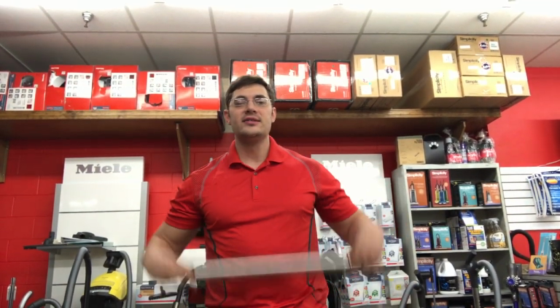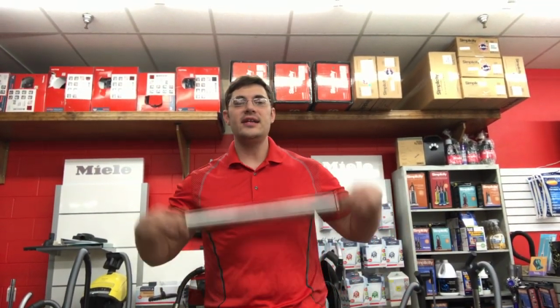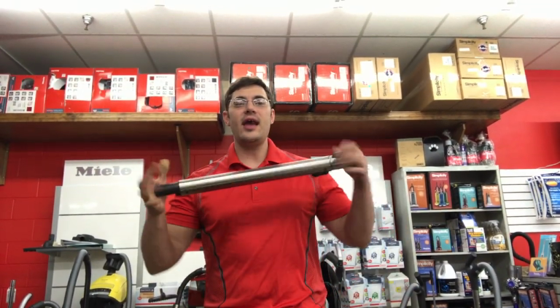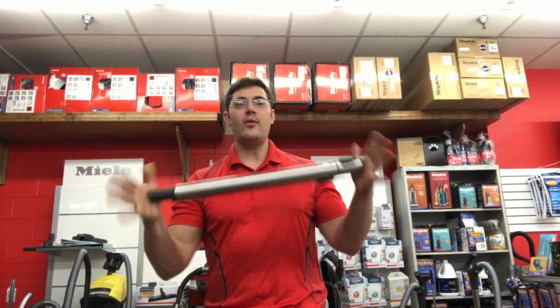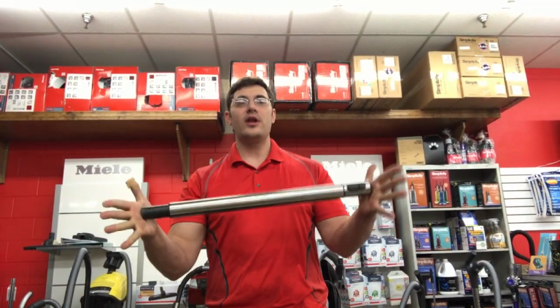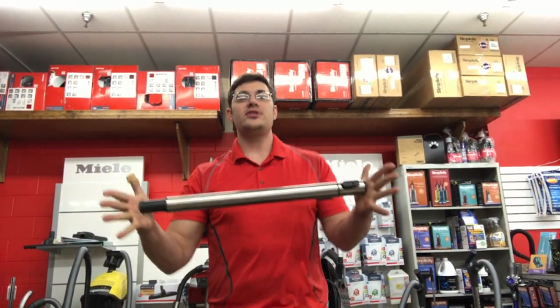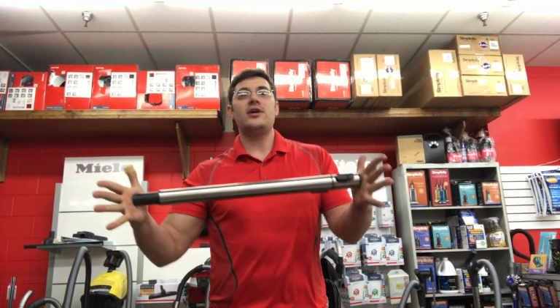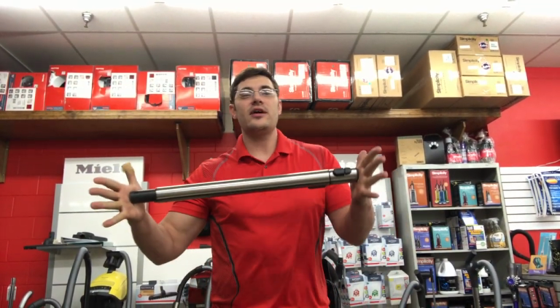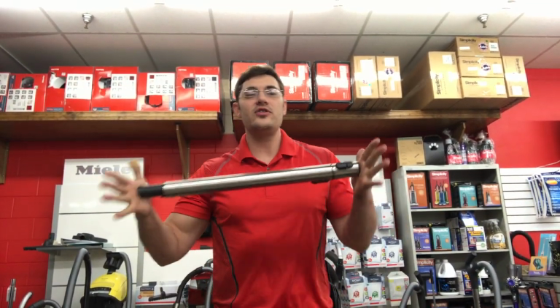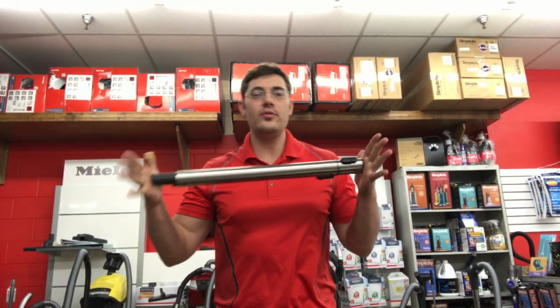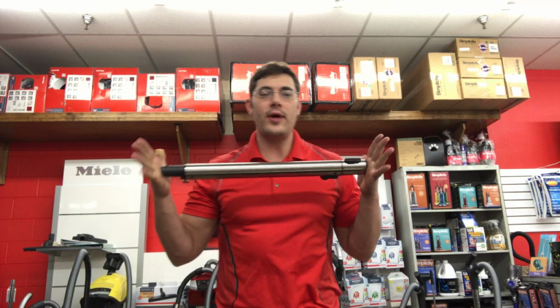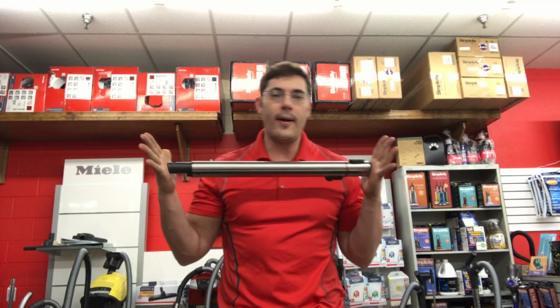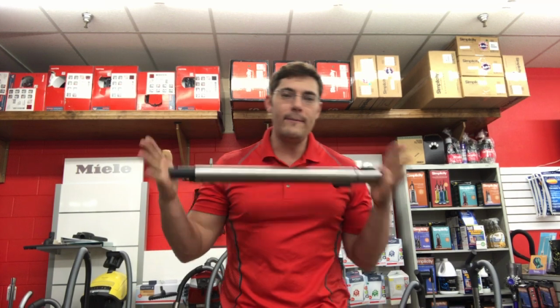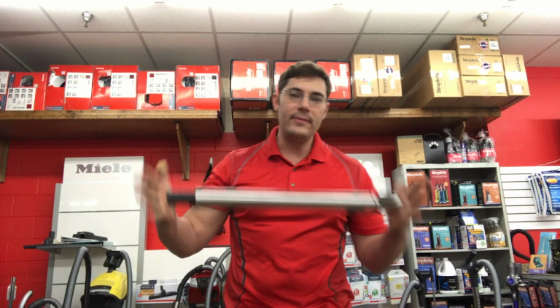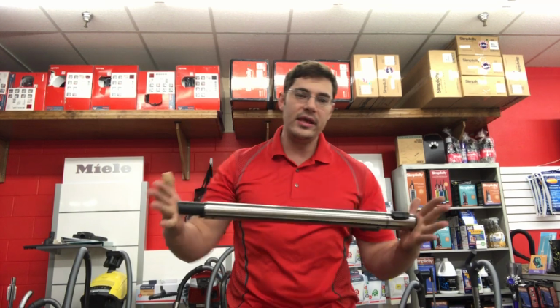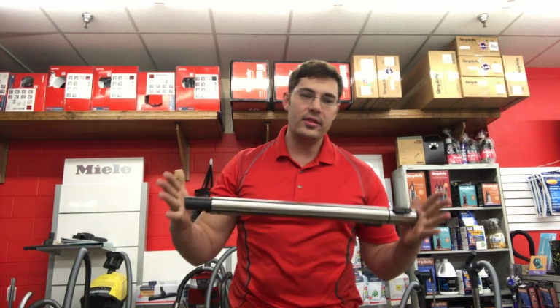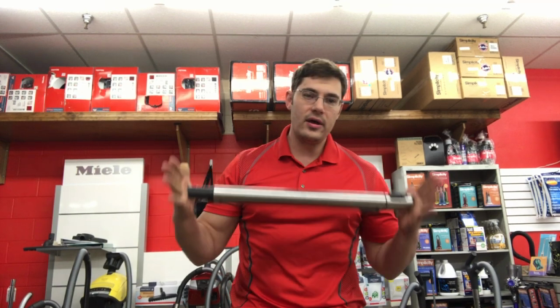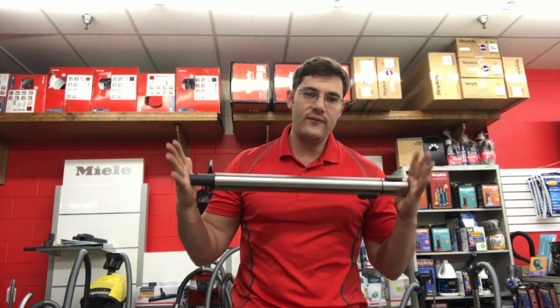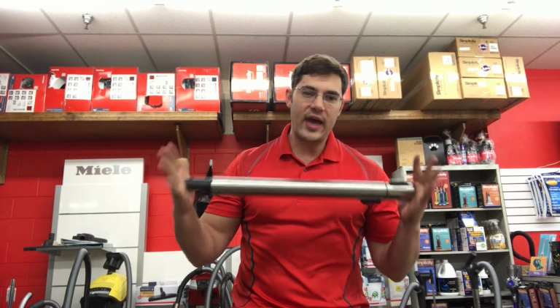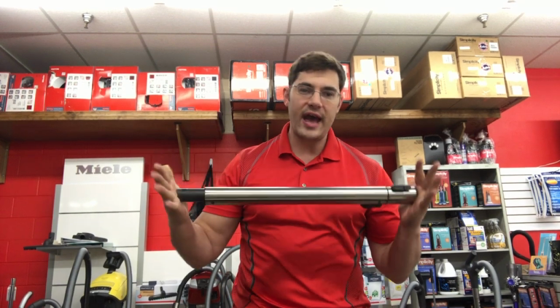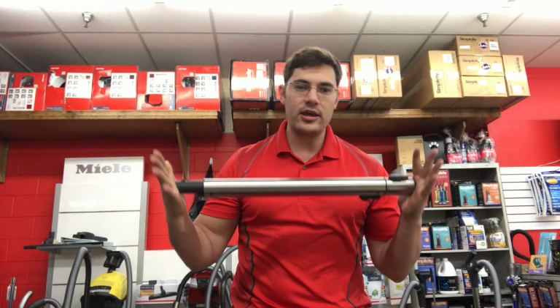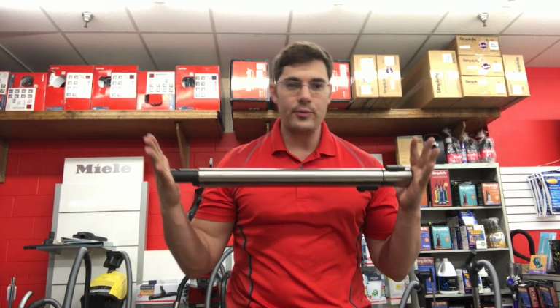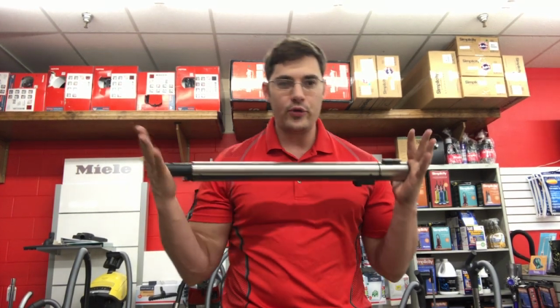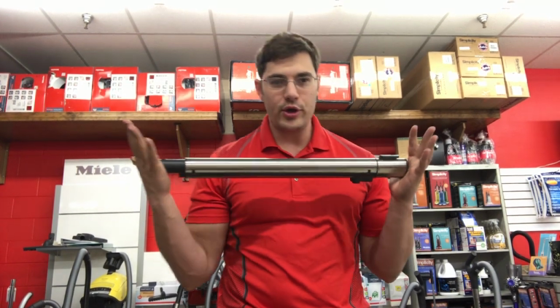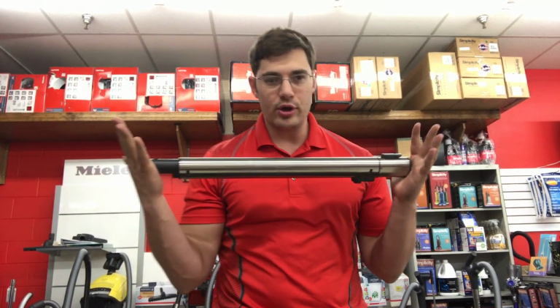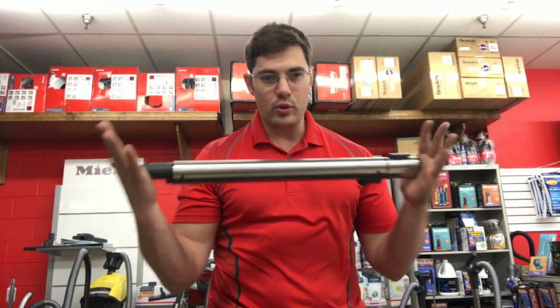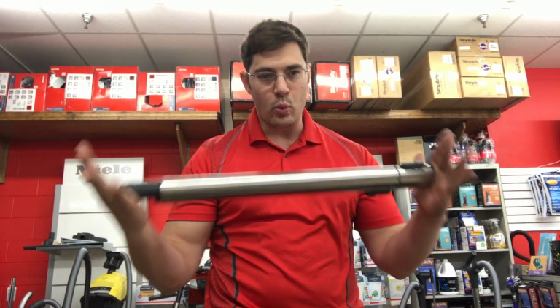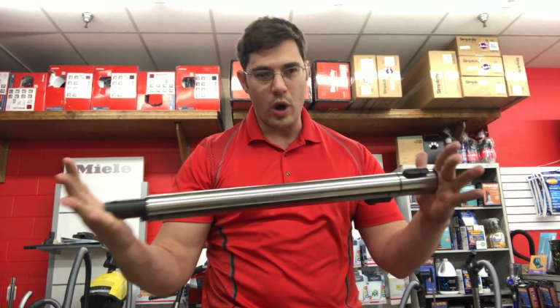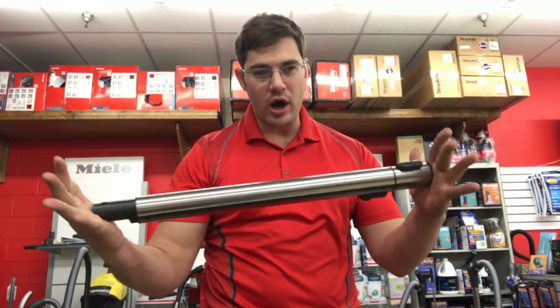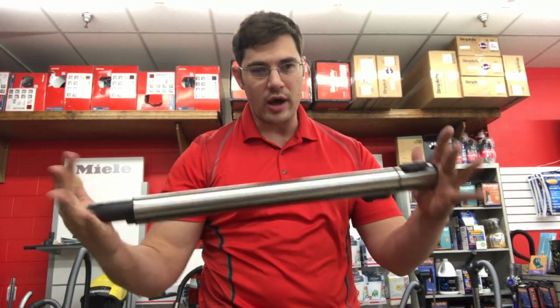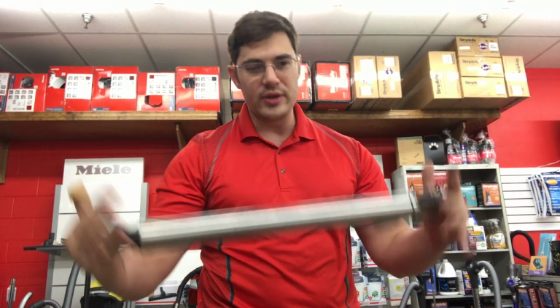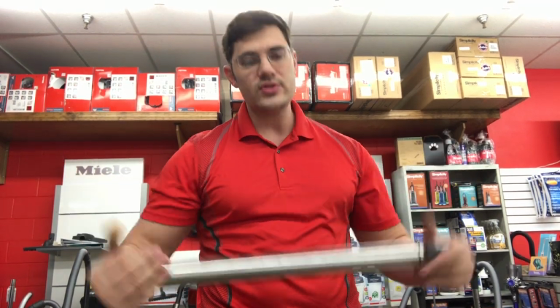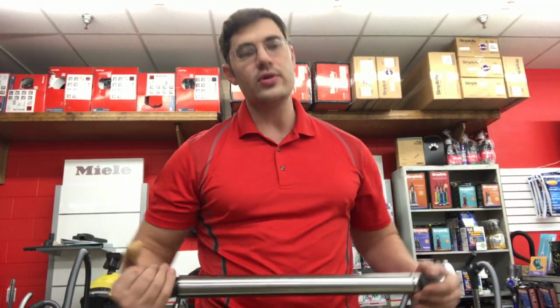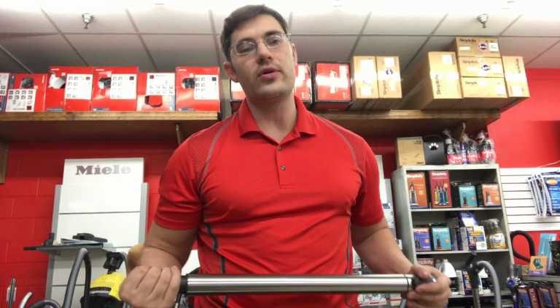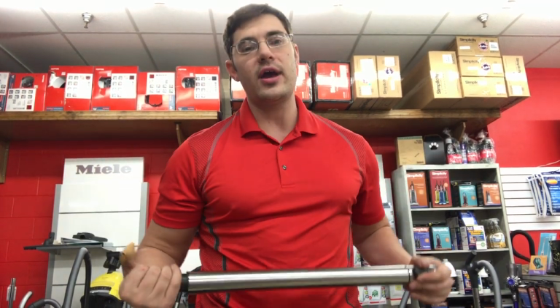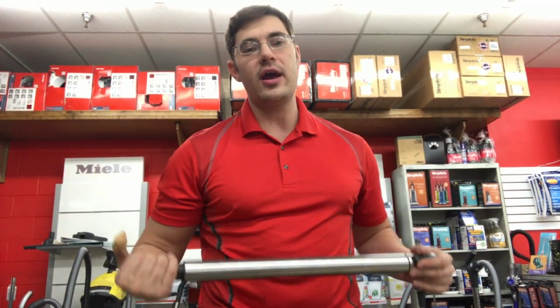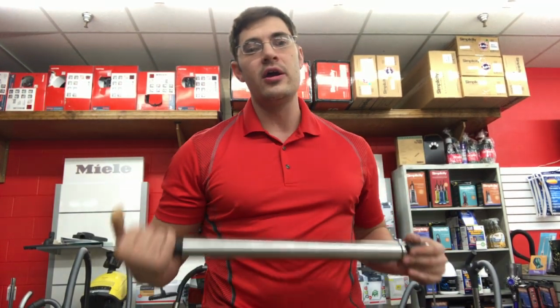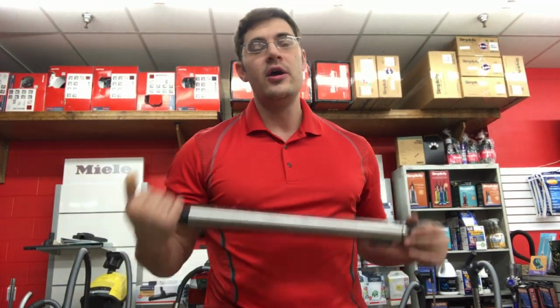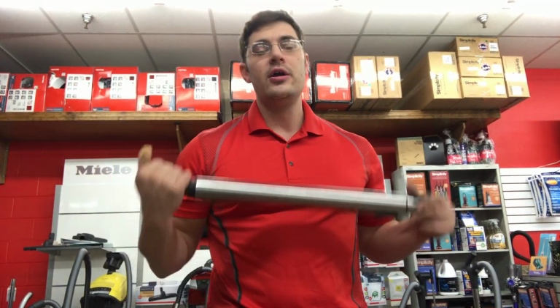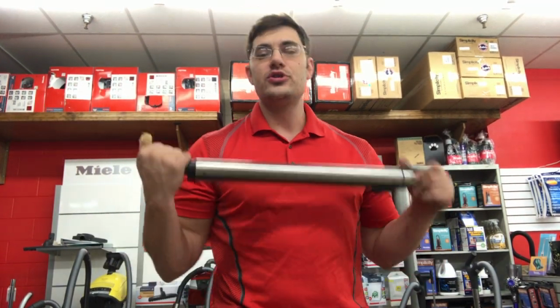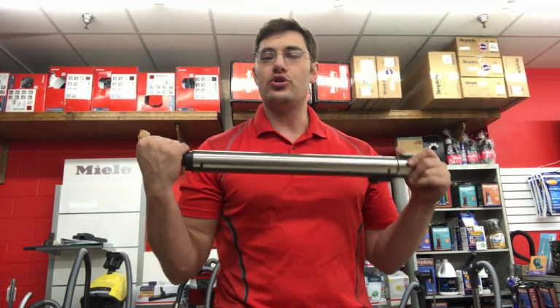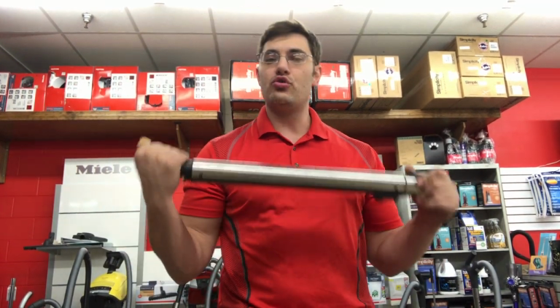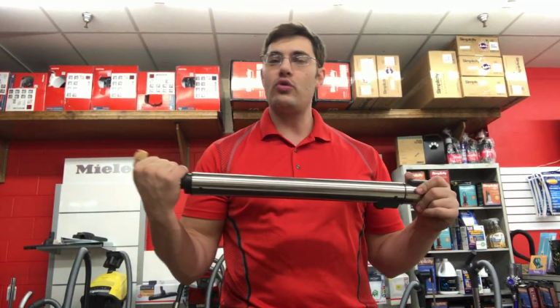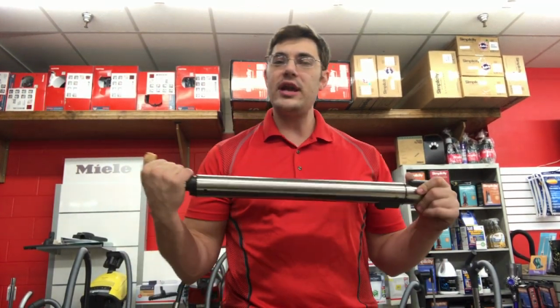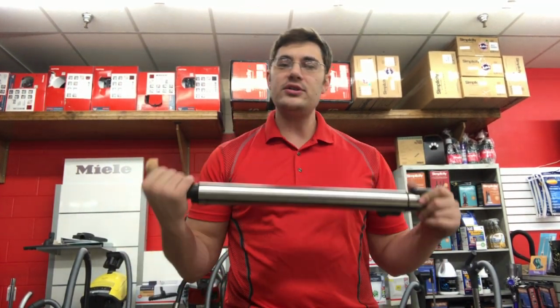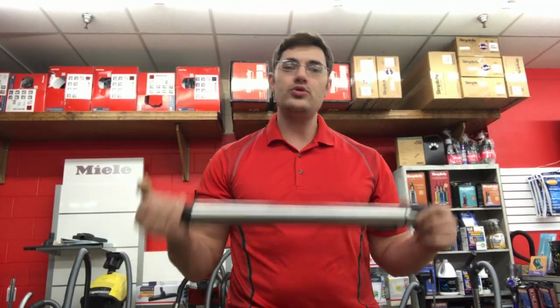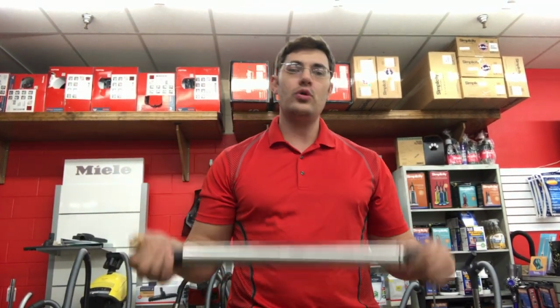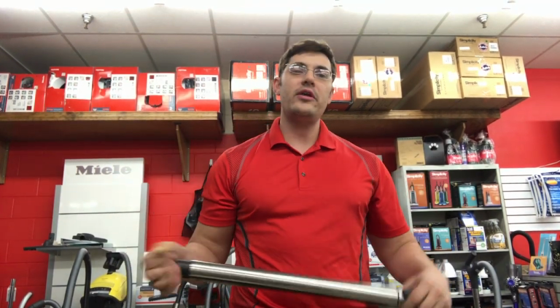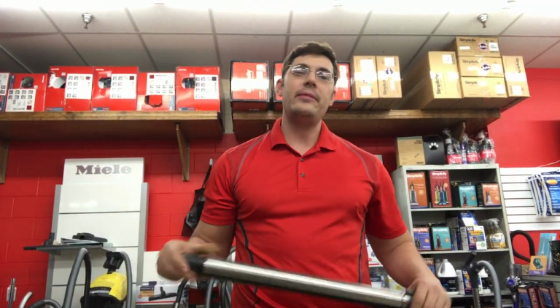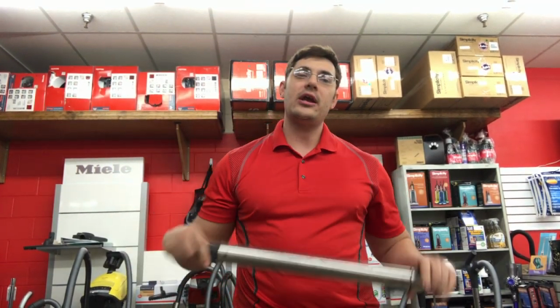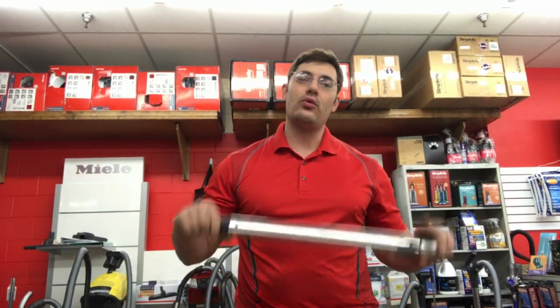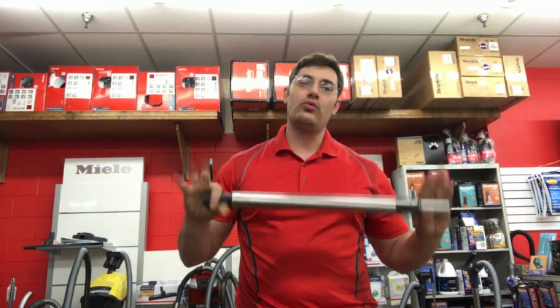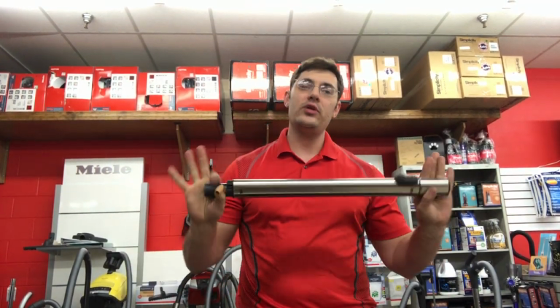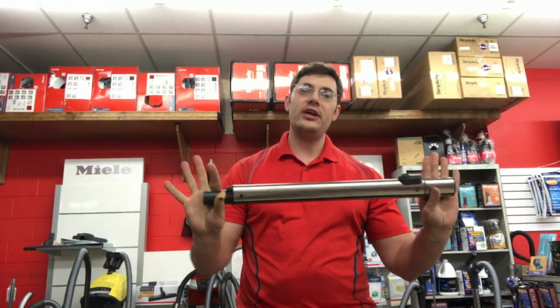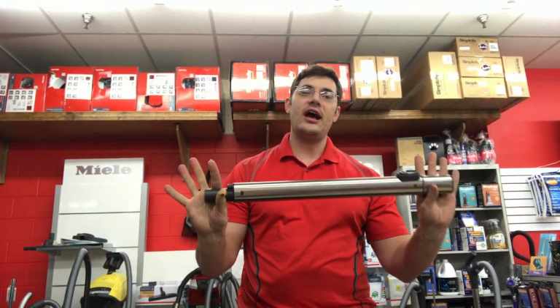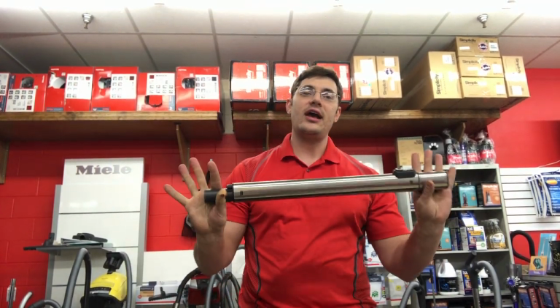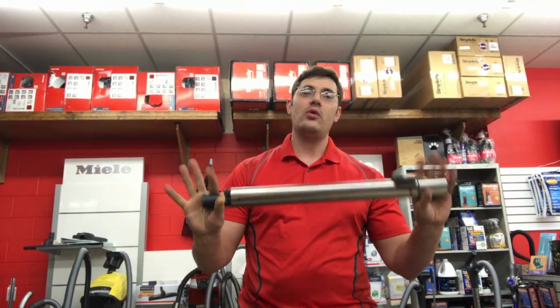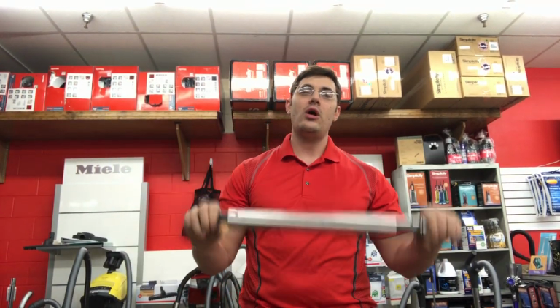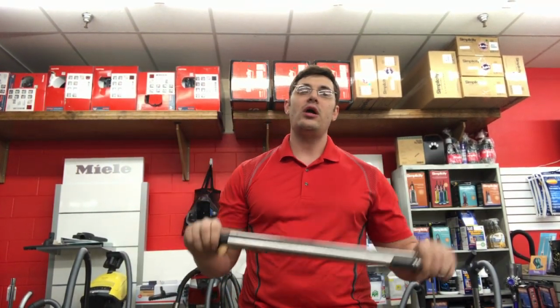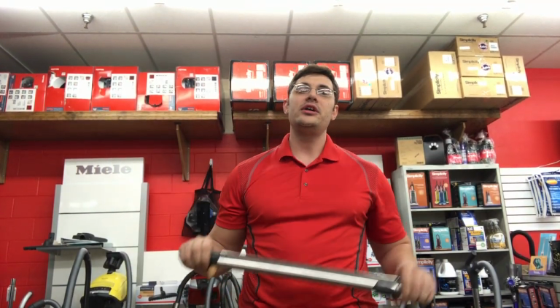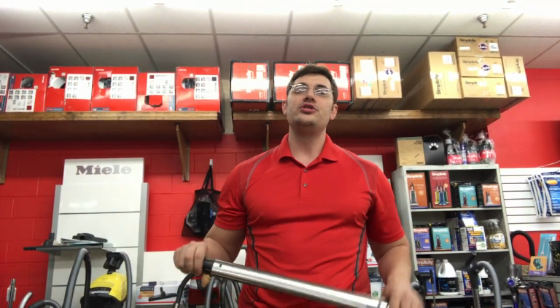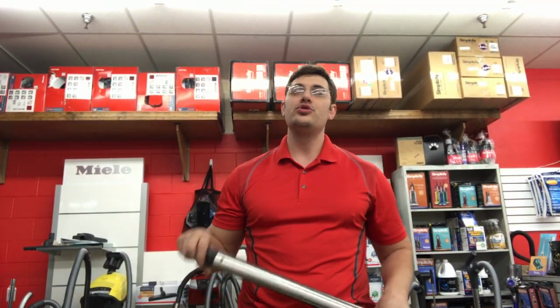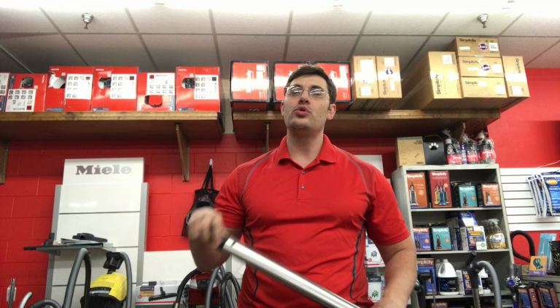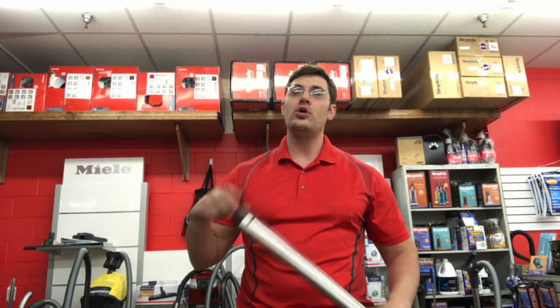Today I want to talk to you about Miele vacuum cleaner wands. It's a great tool — they make a really high-quality tool.